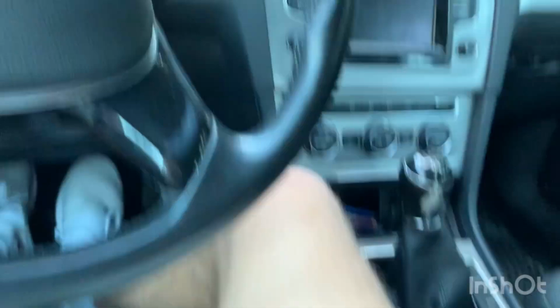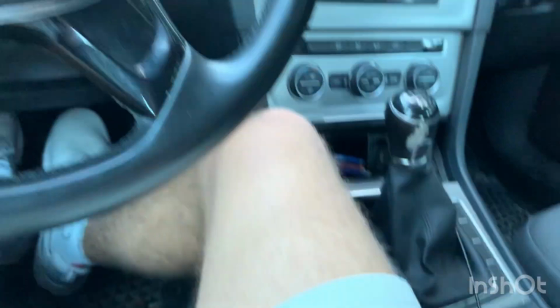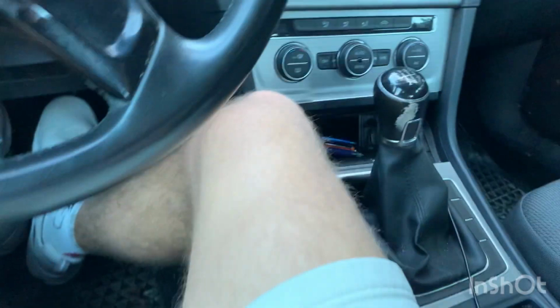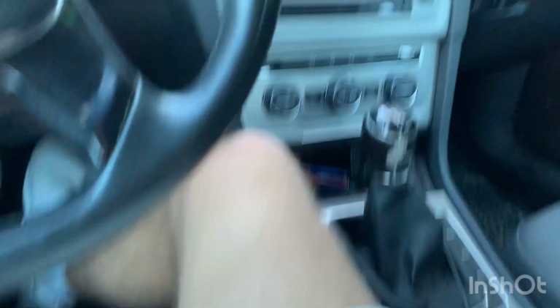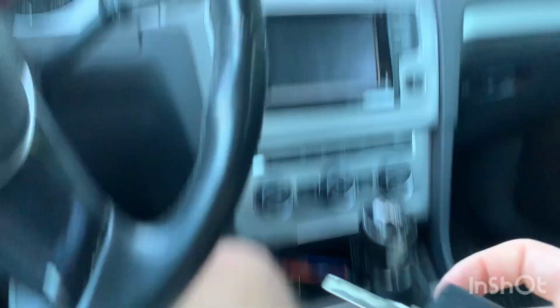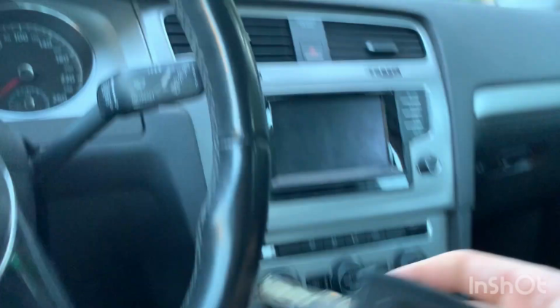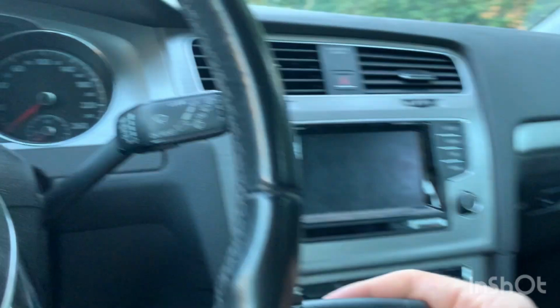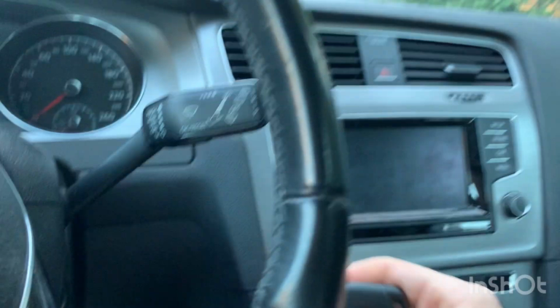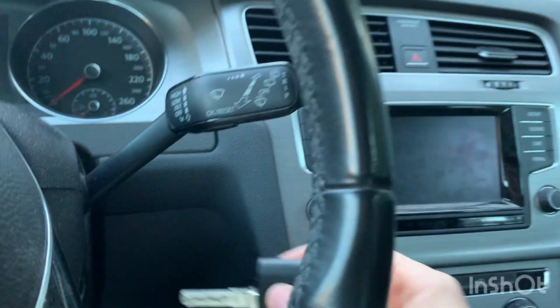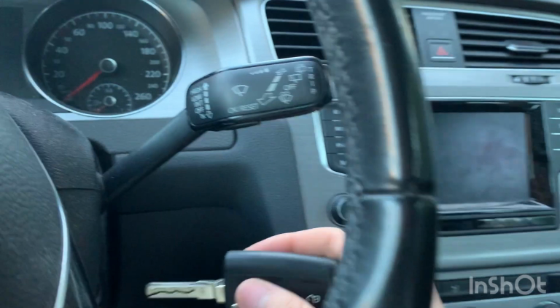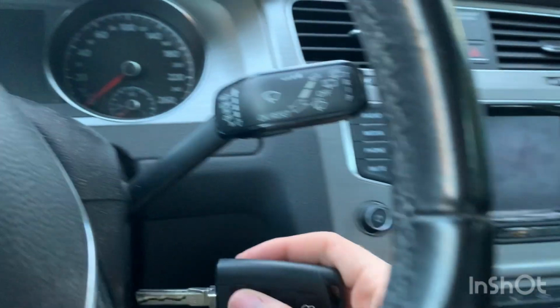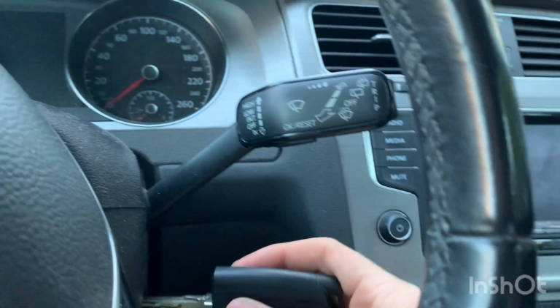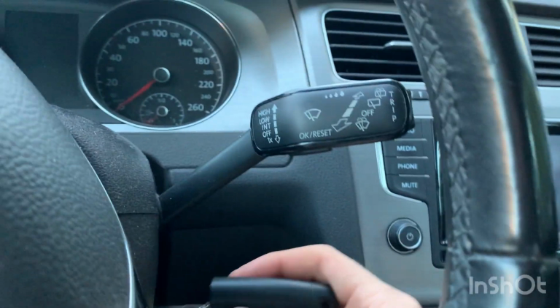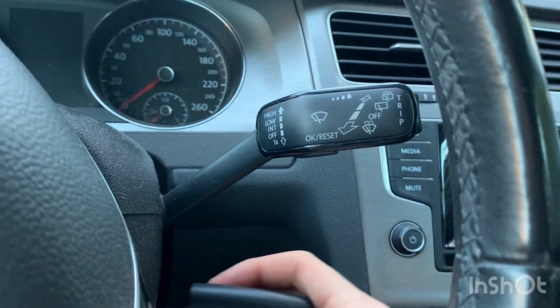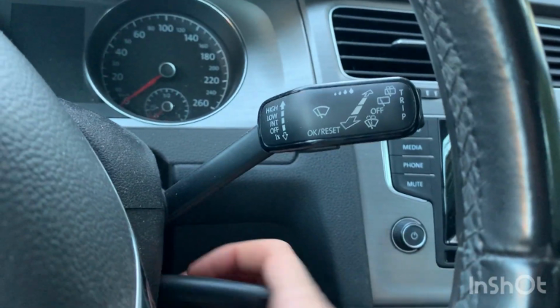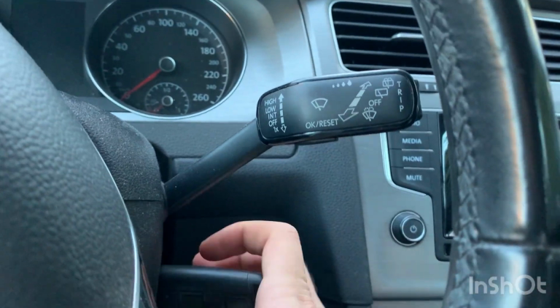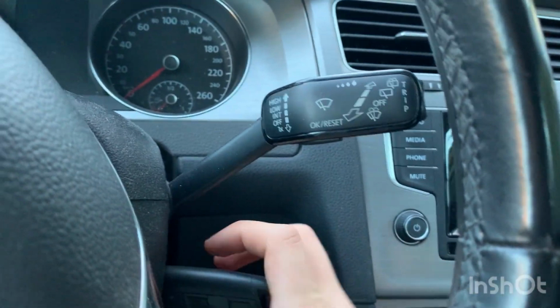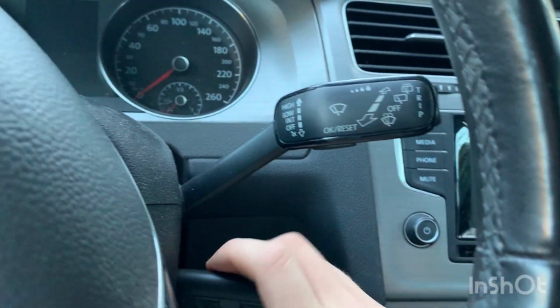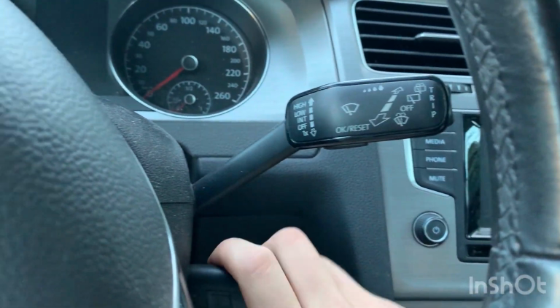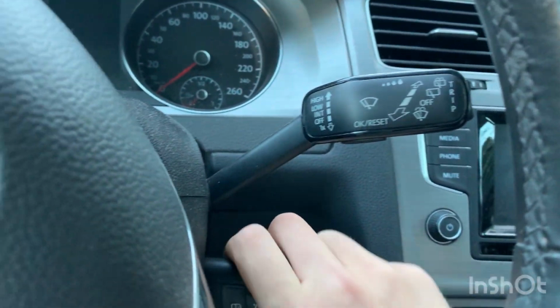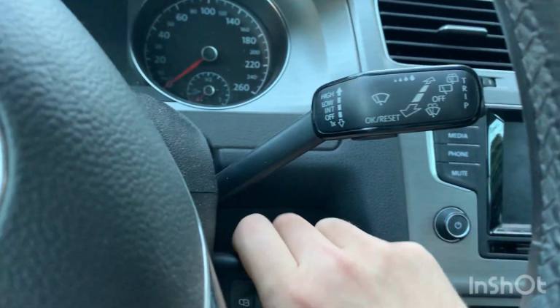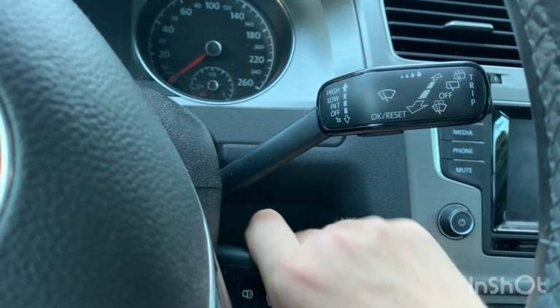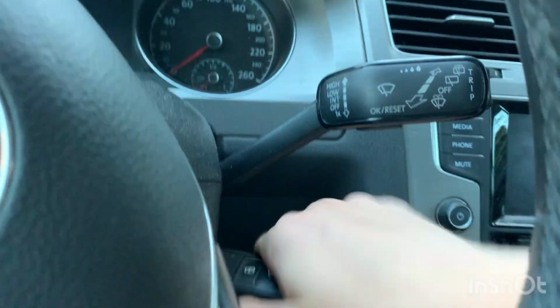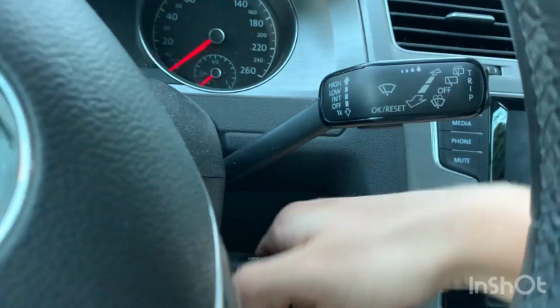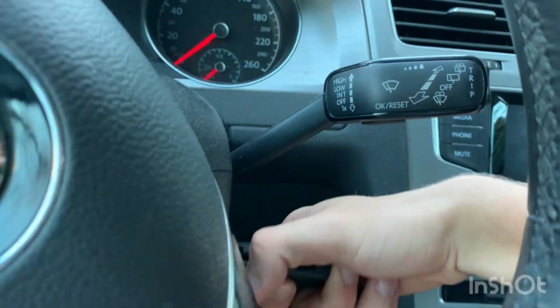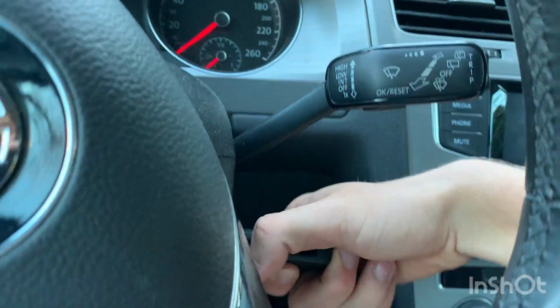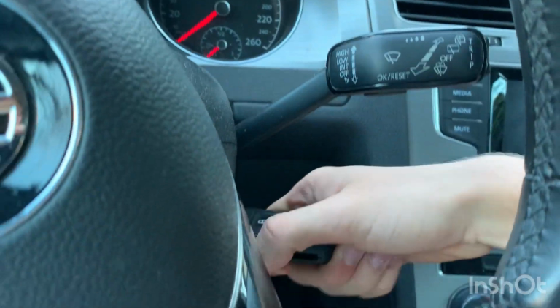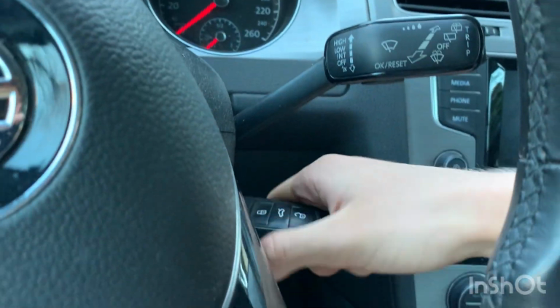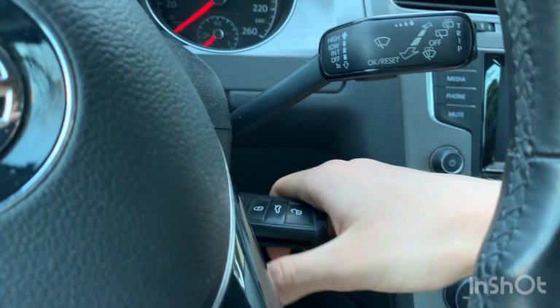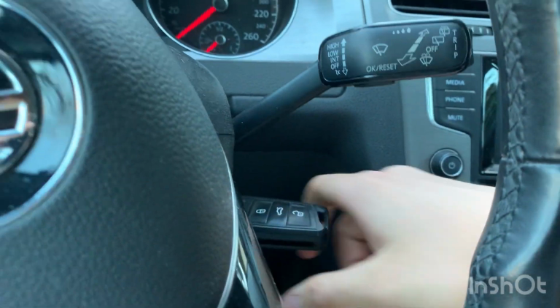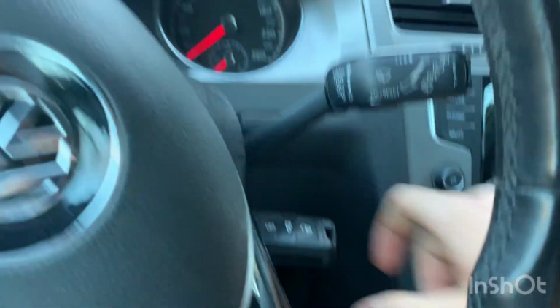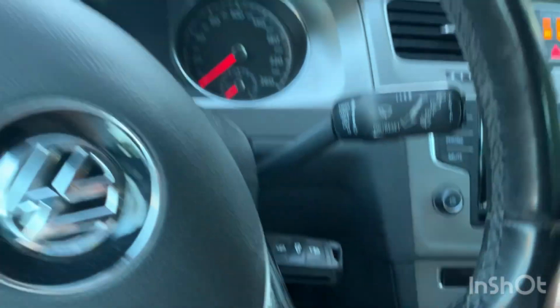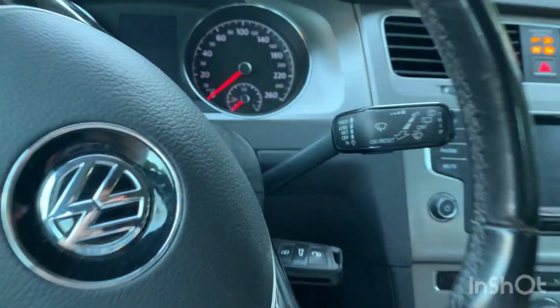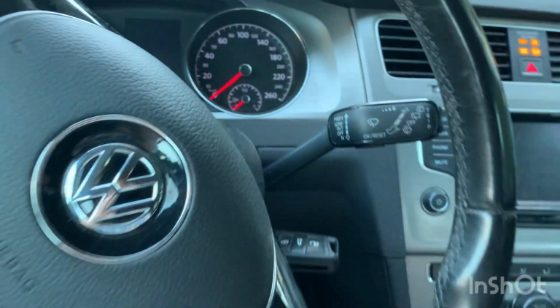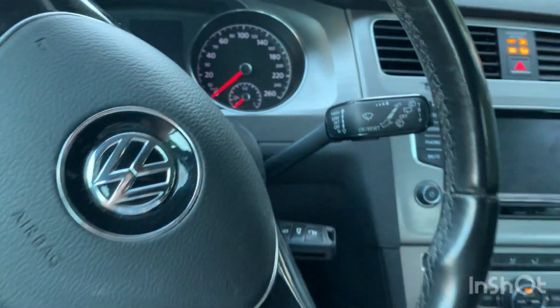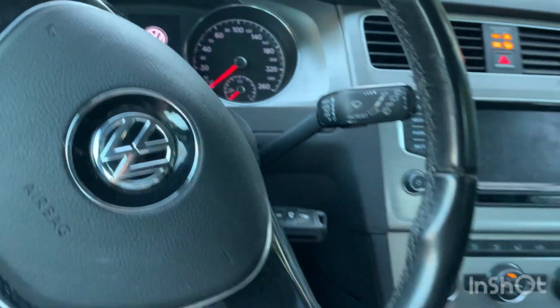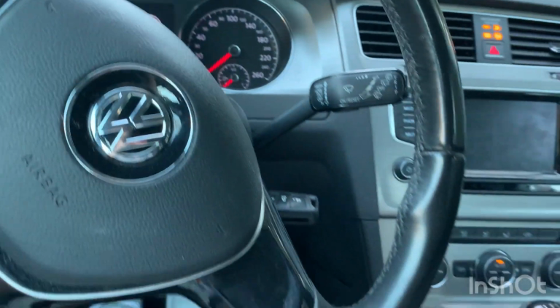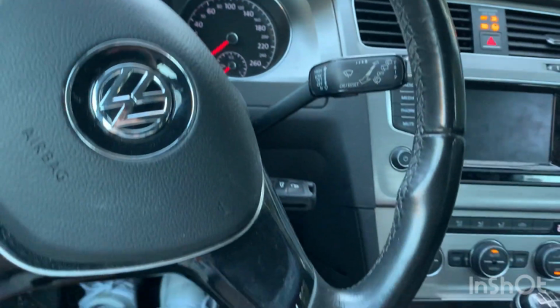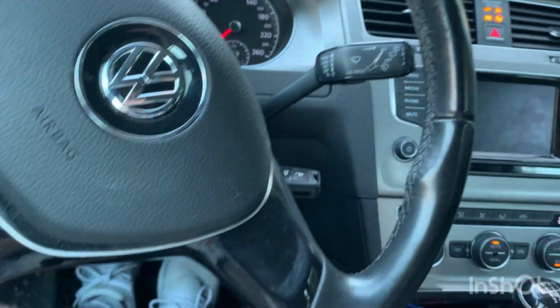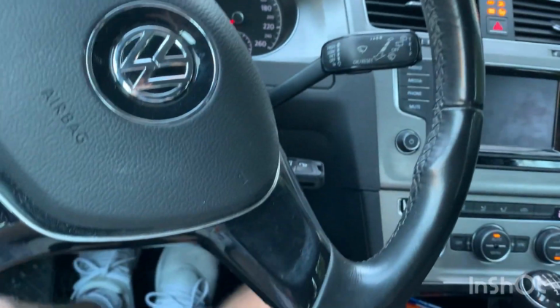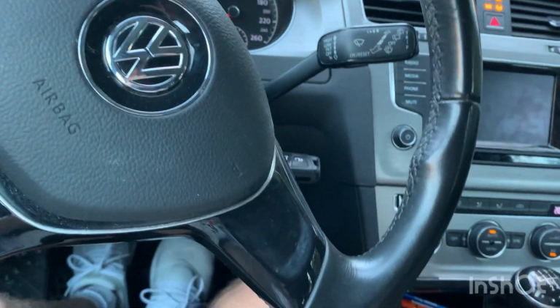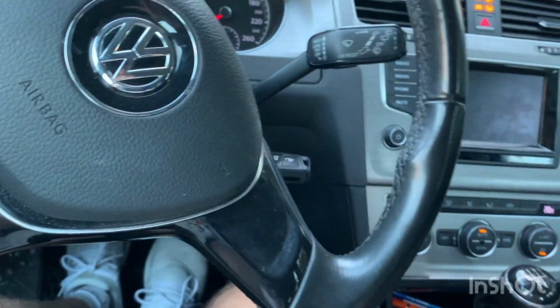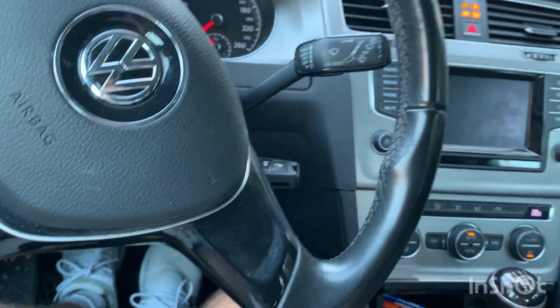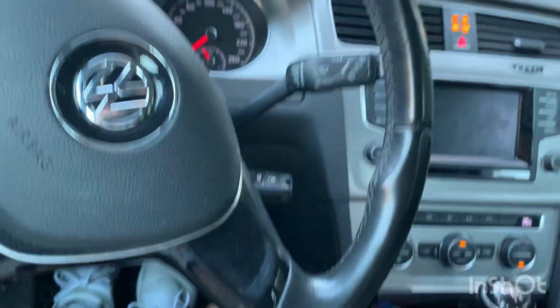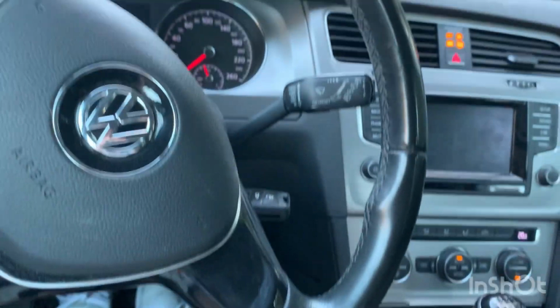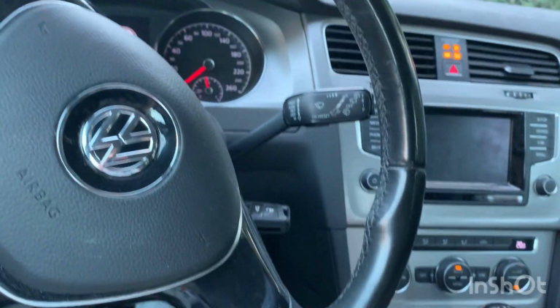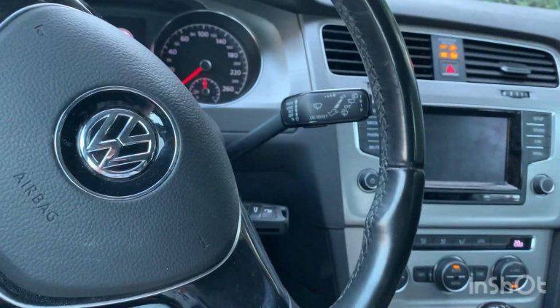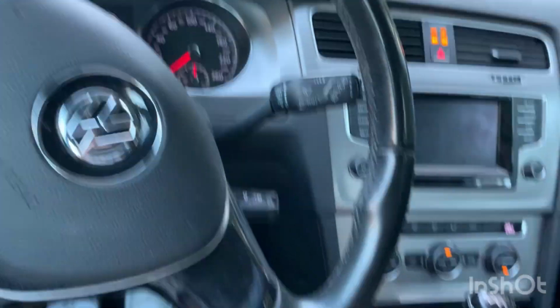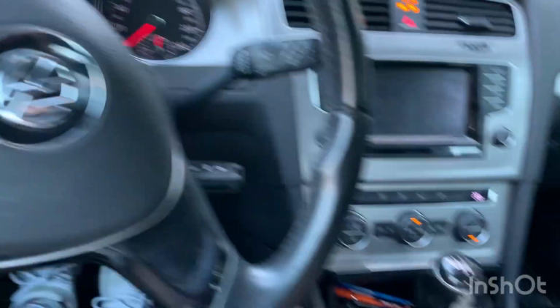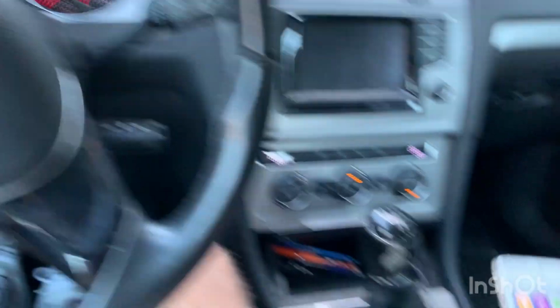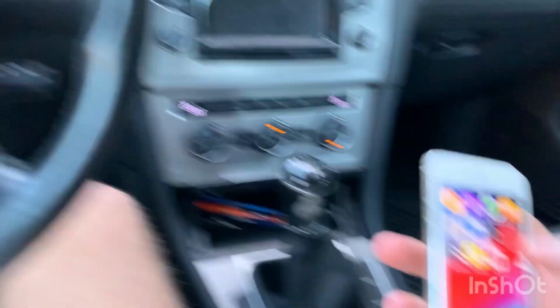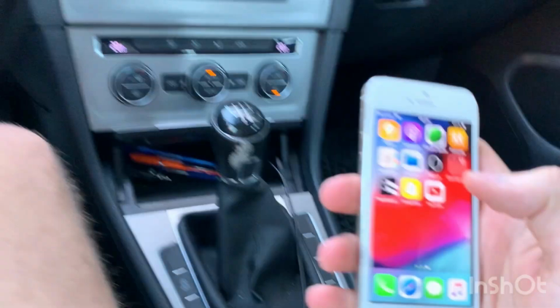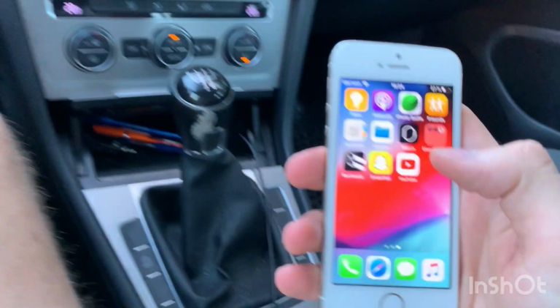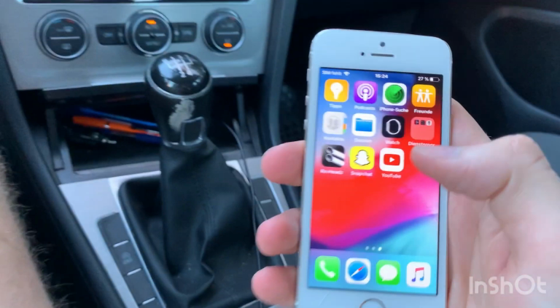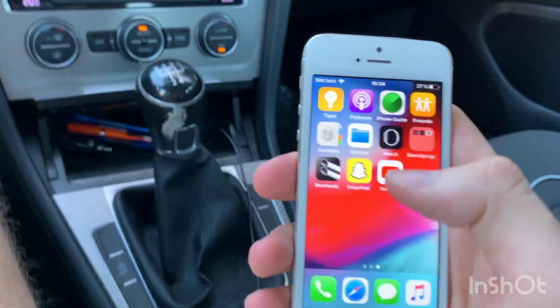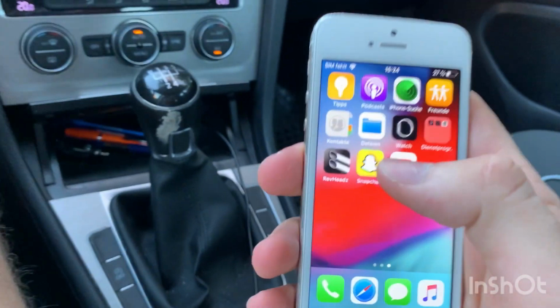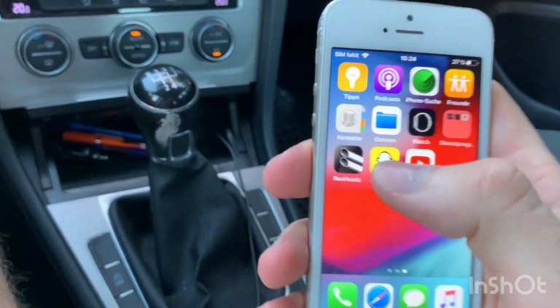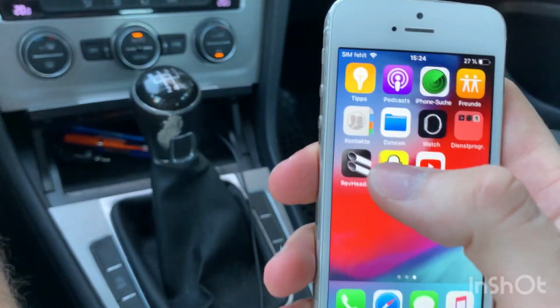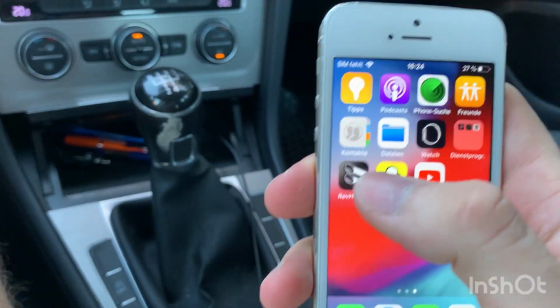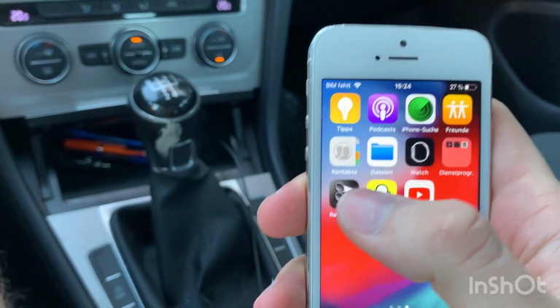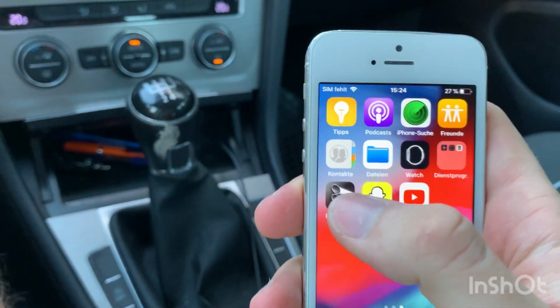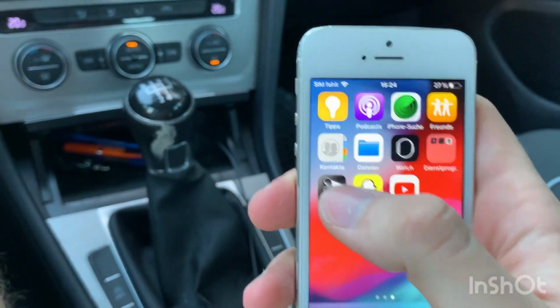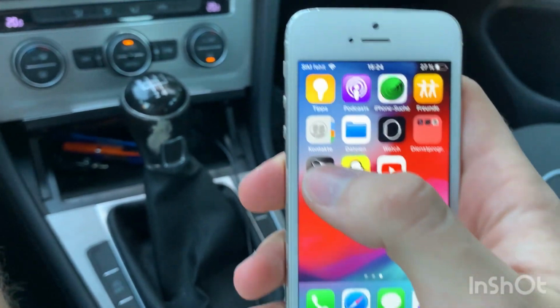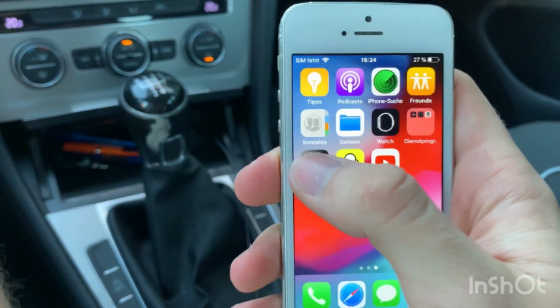Then you have to start your car completely with the motor on and start the app.